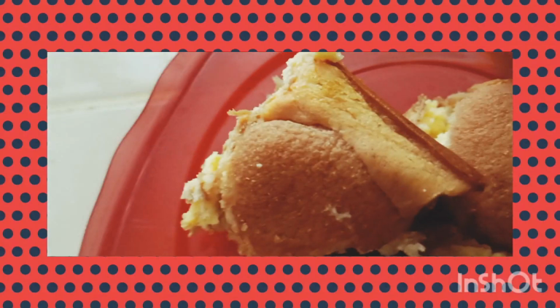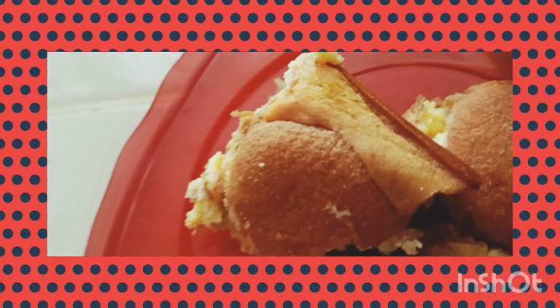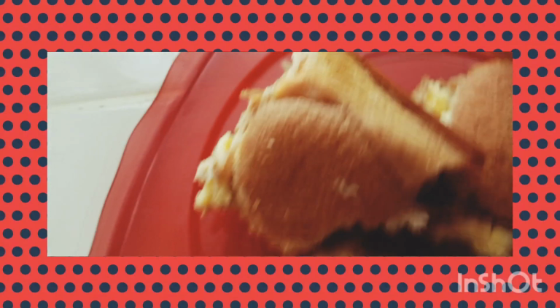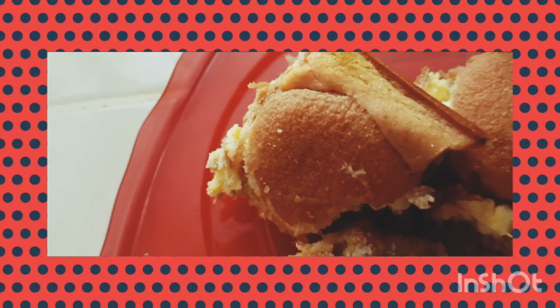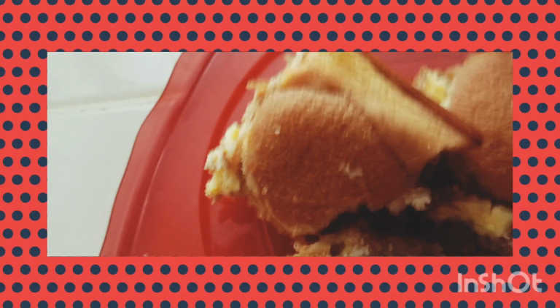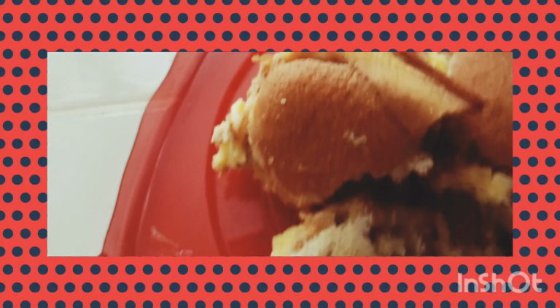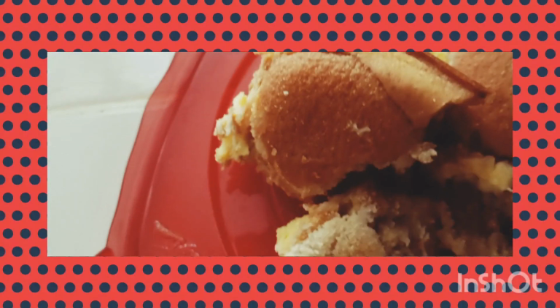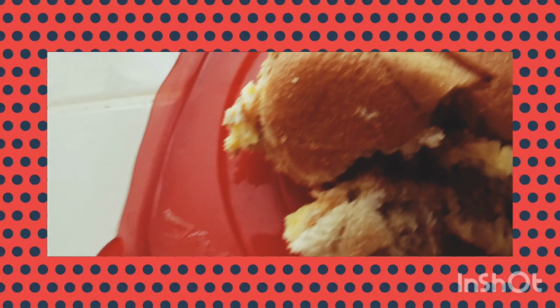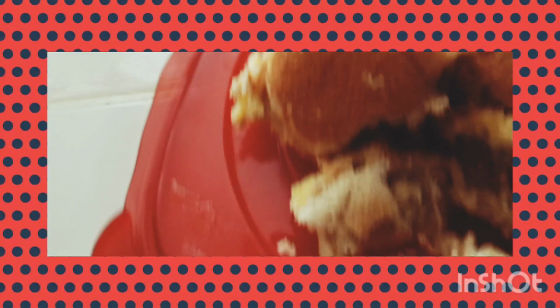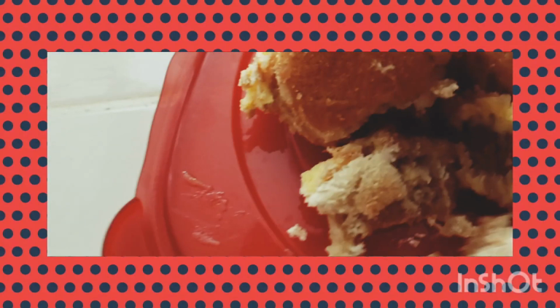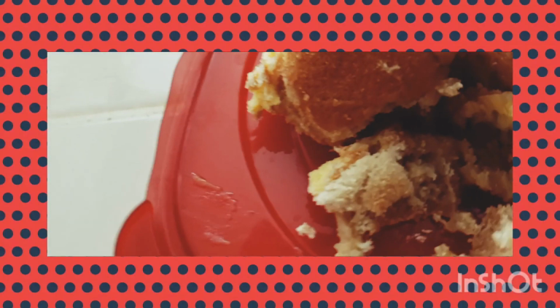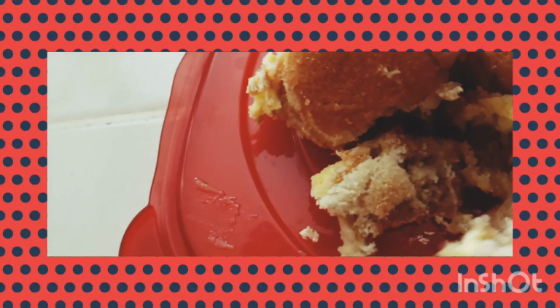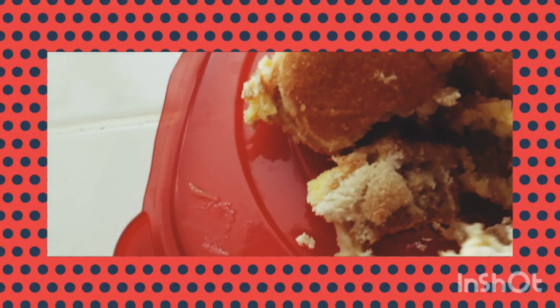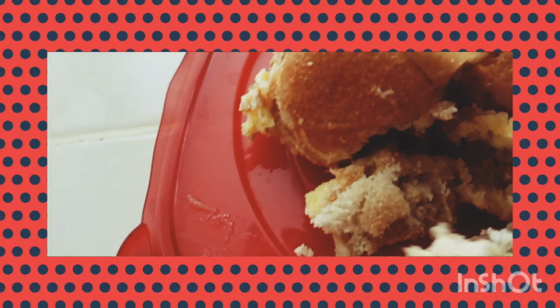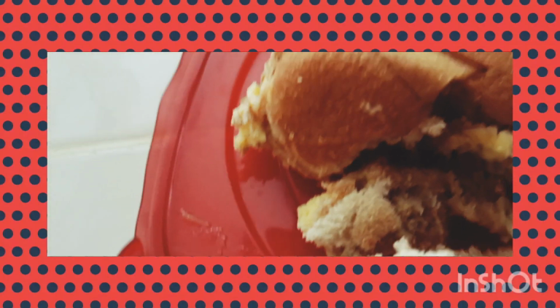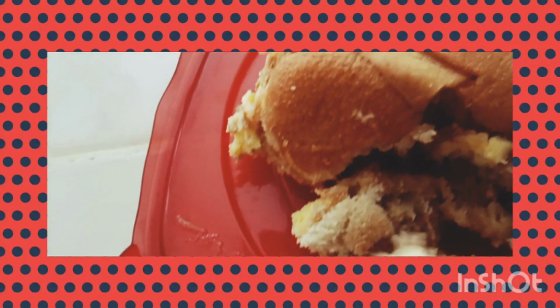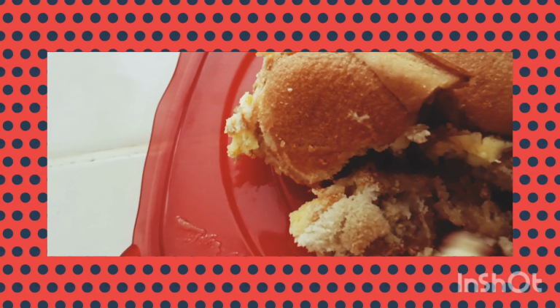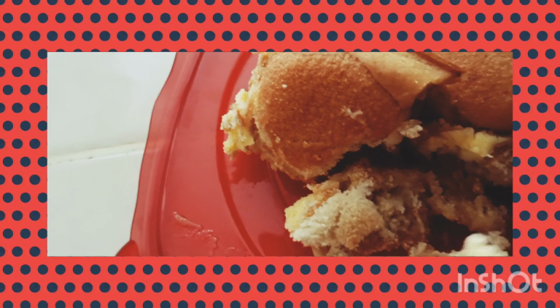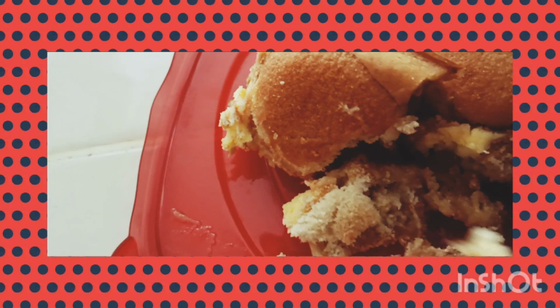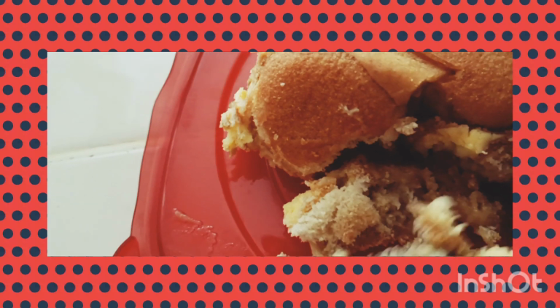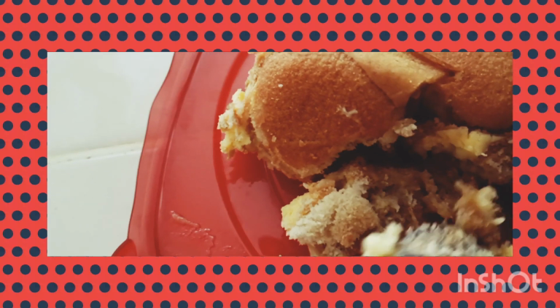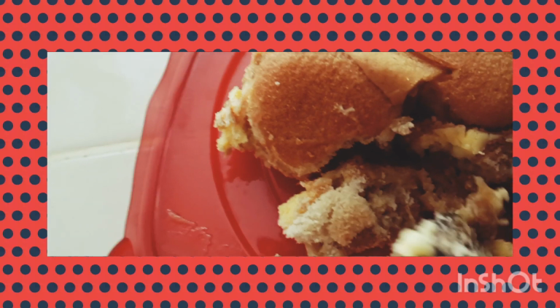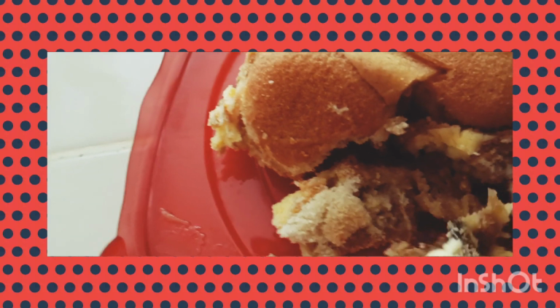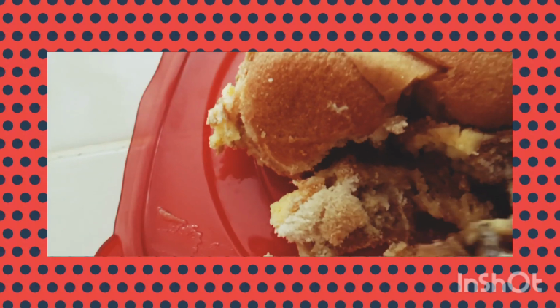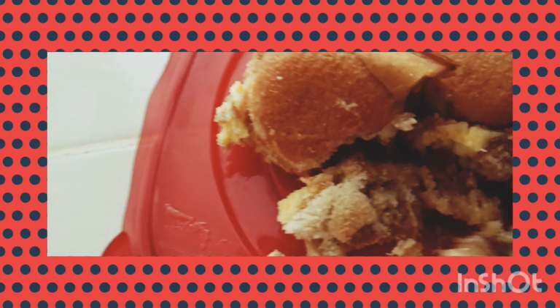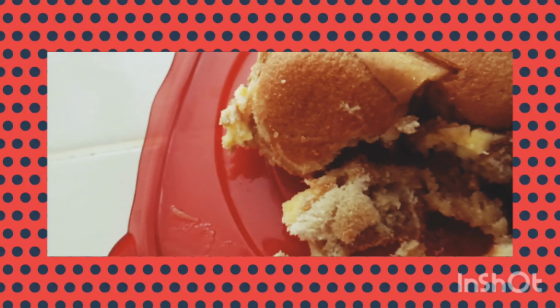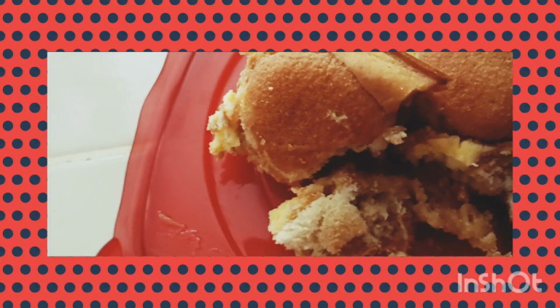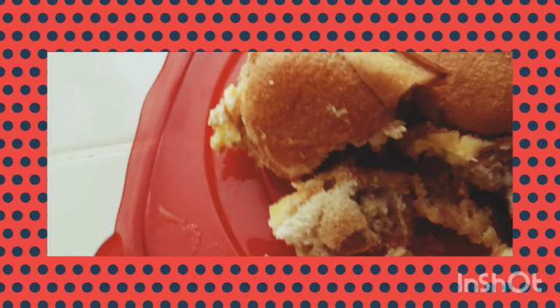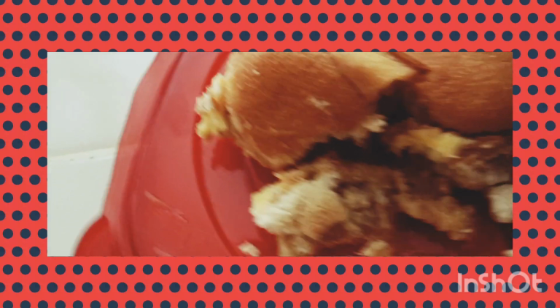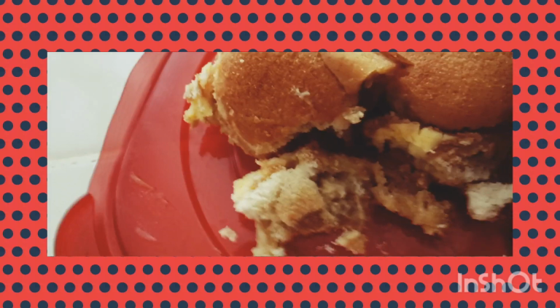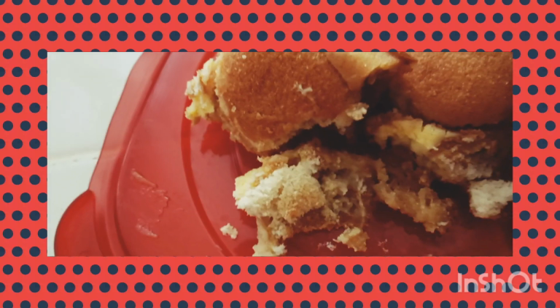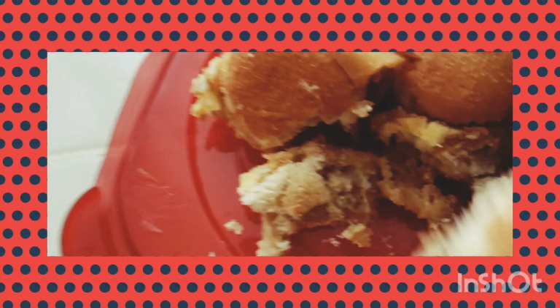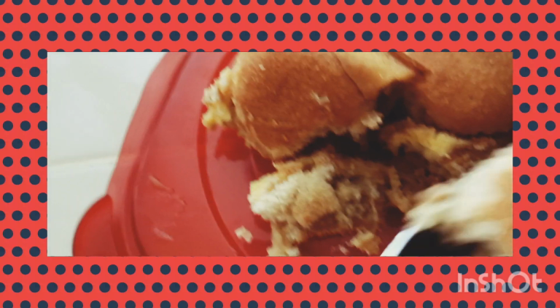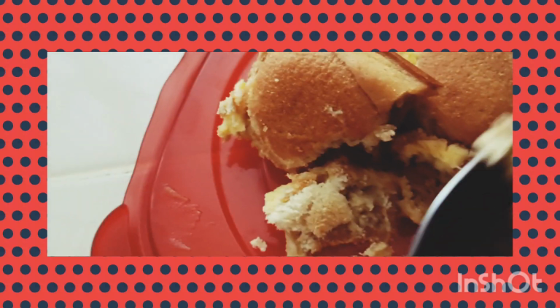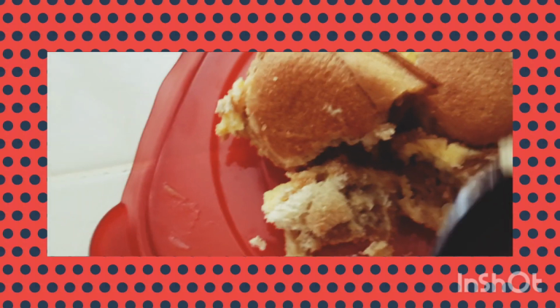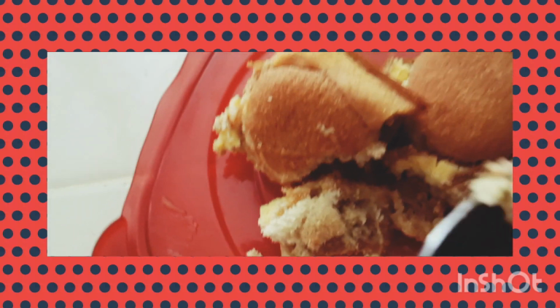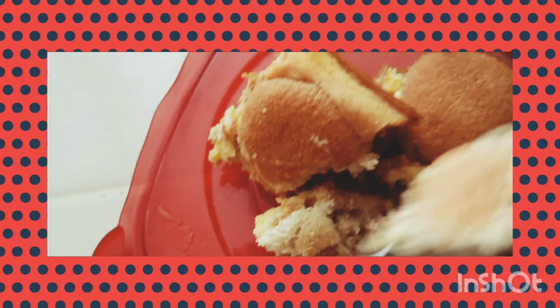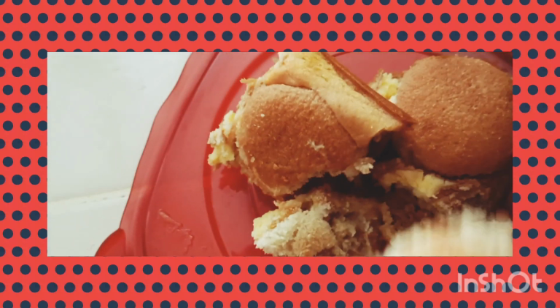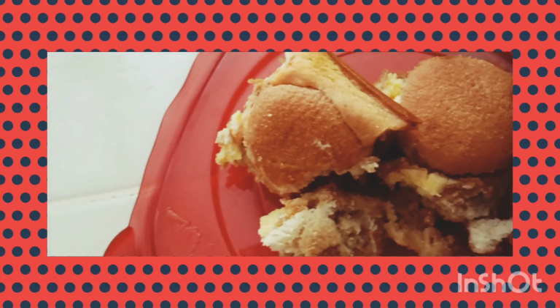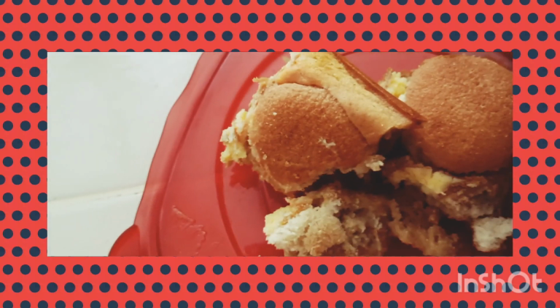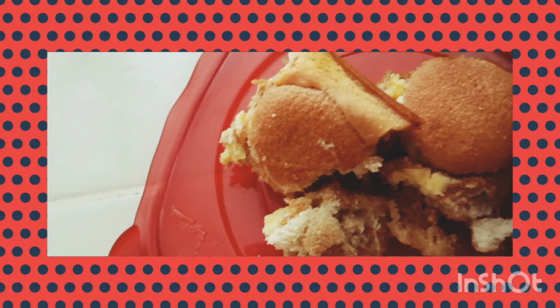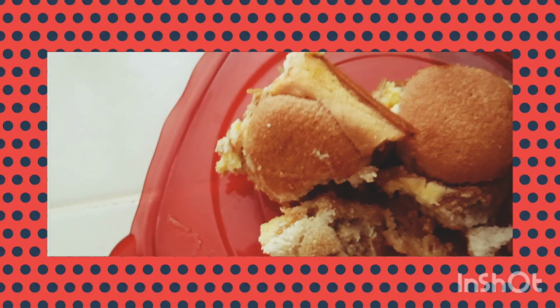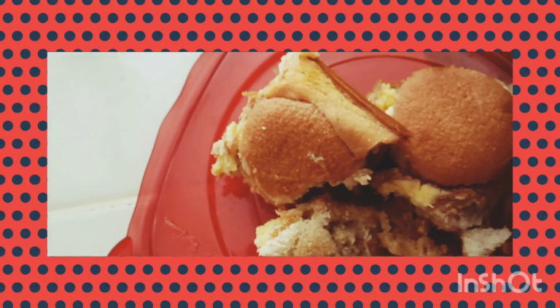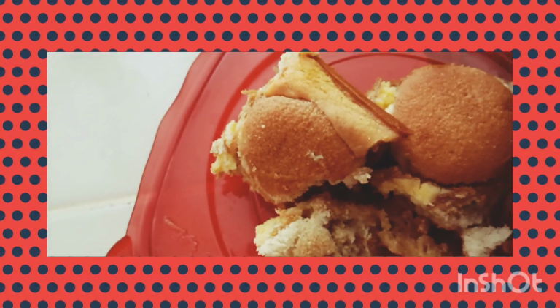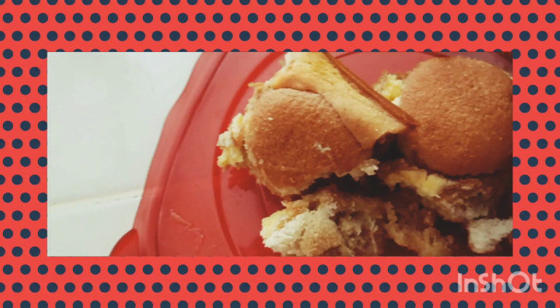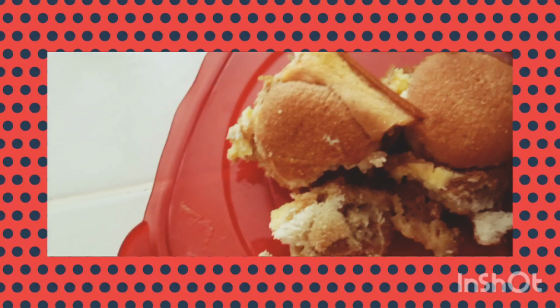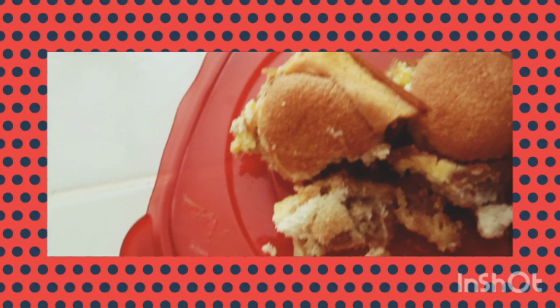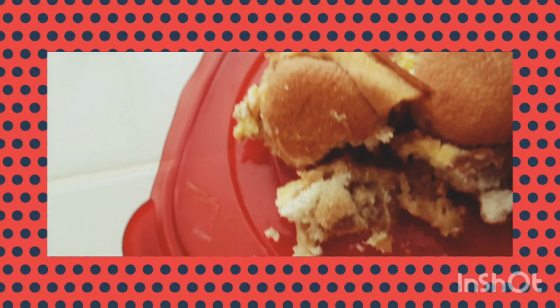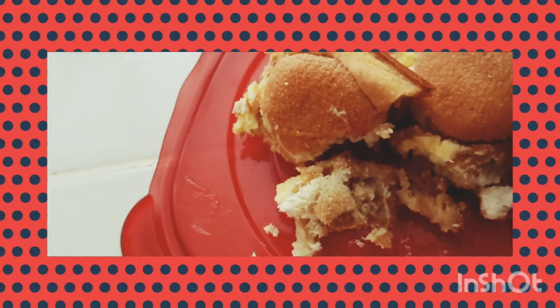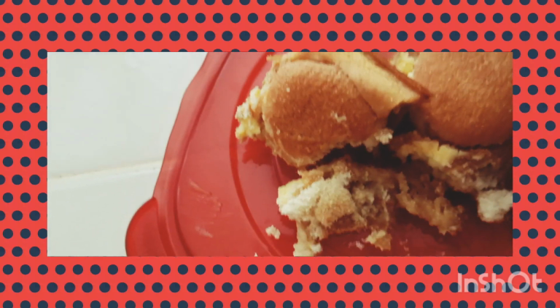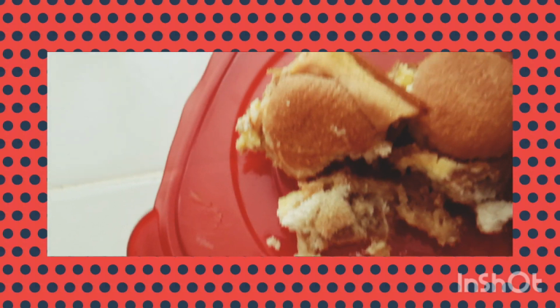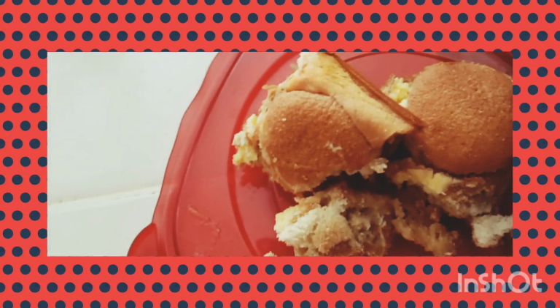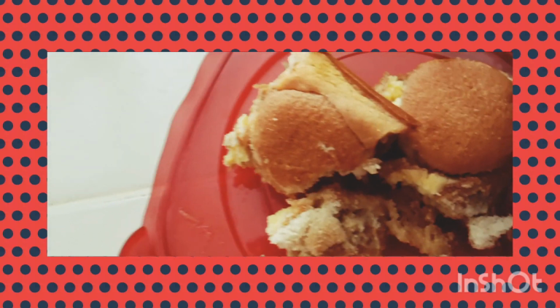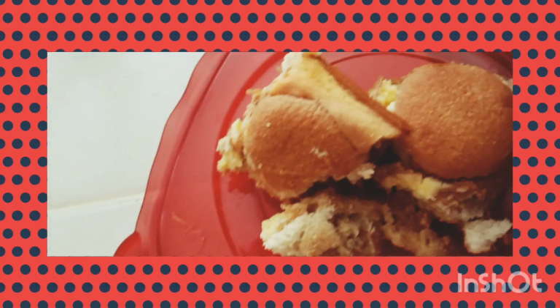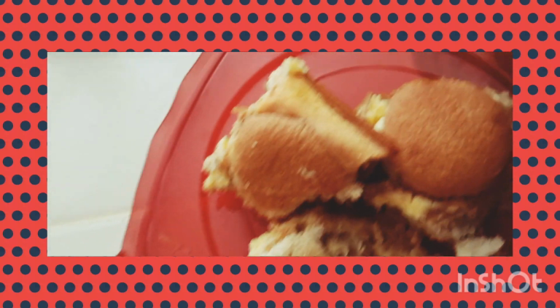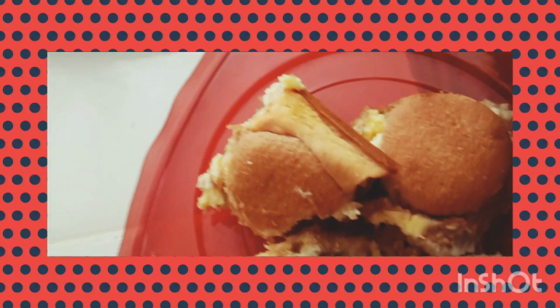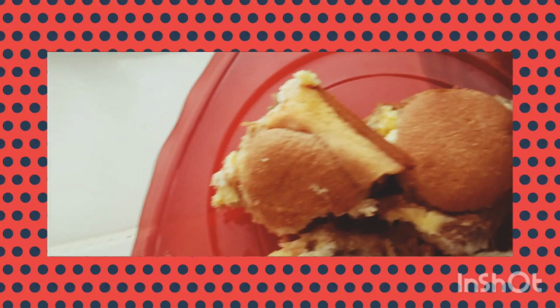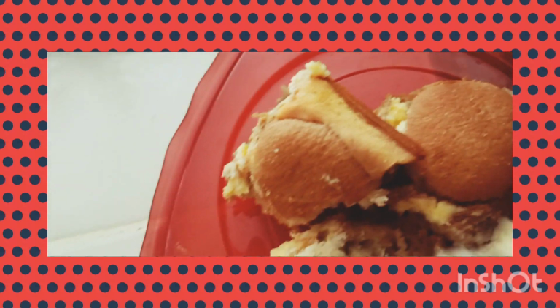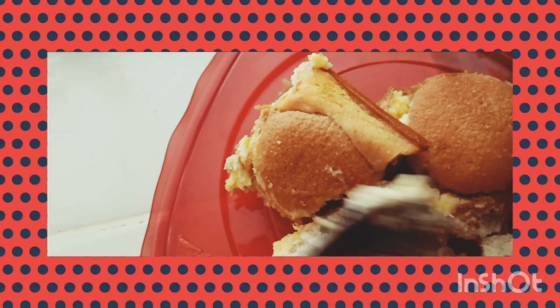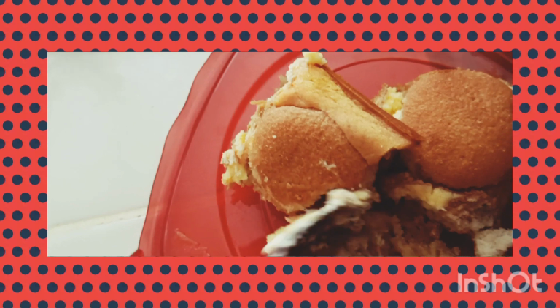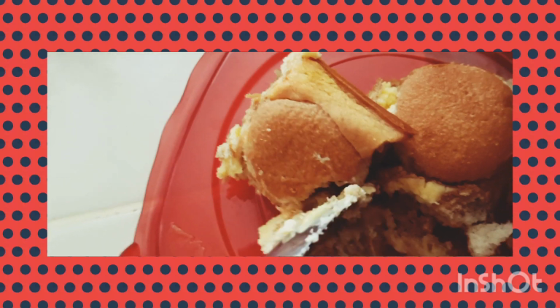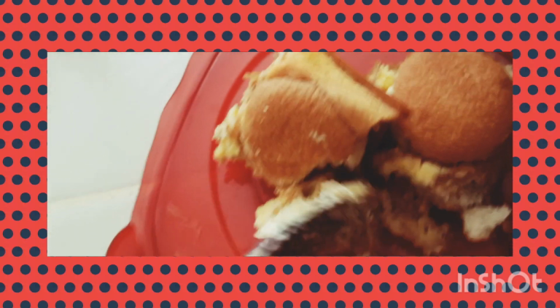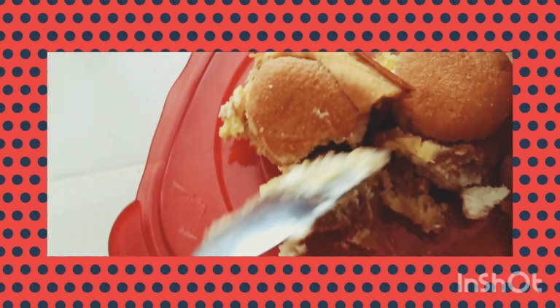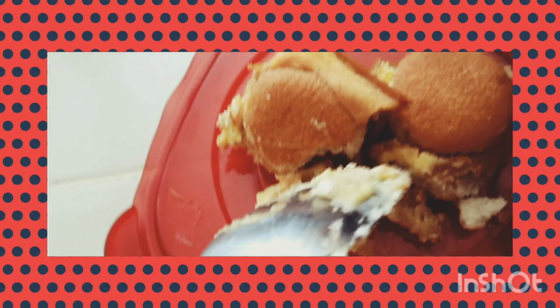Made this. She said she's gonna follow a different recipe next time because it was refrigerated.